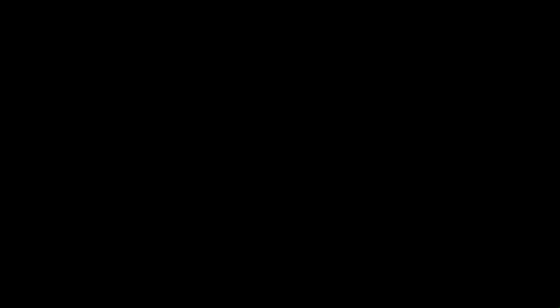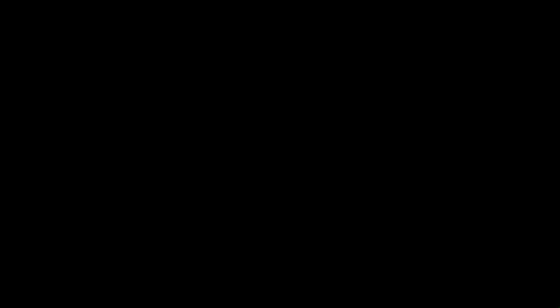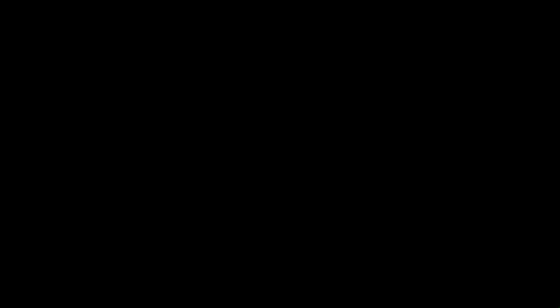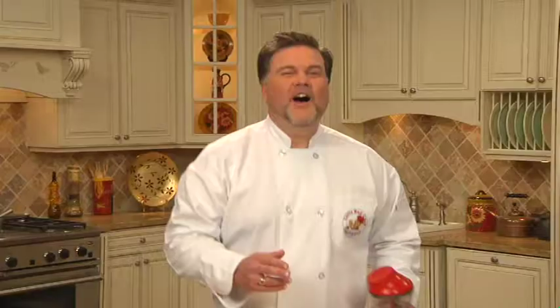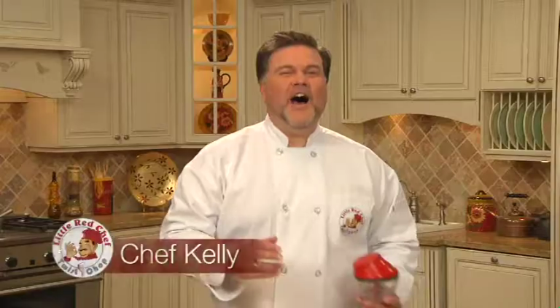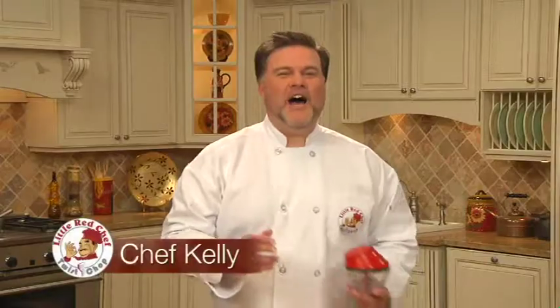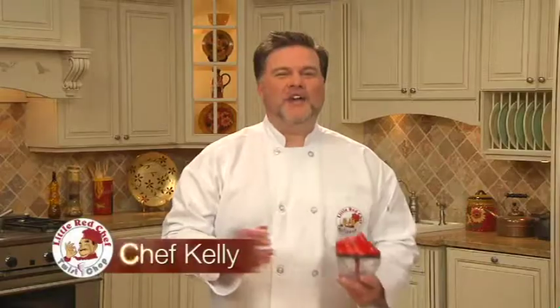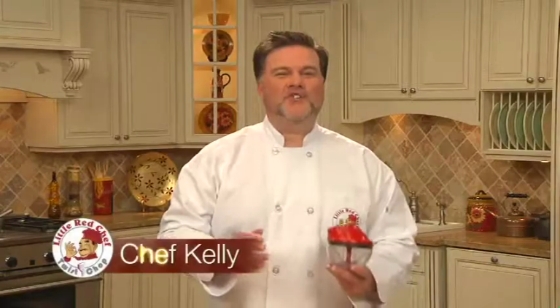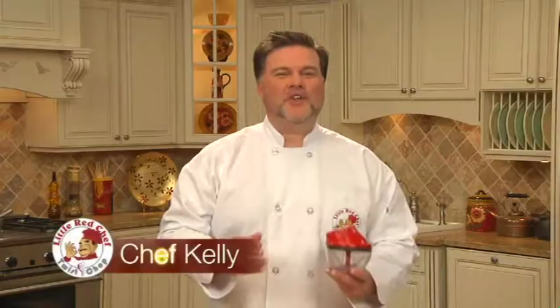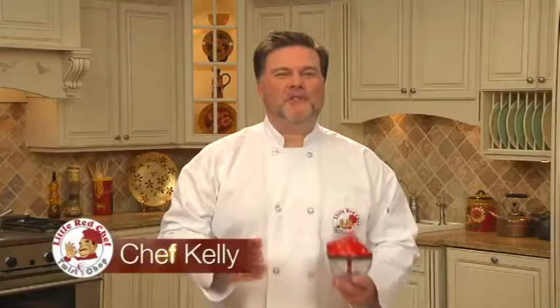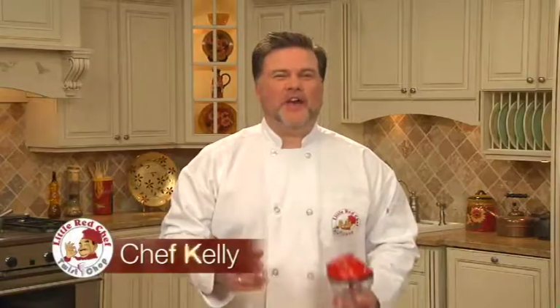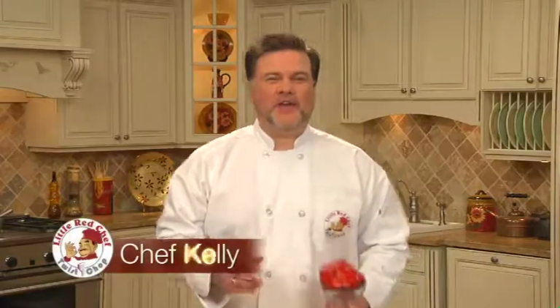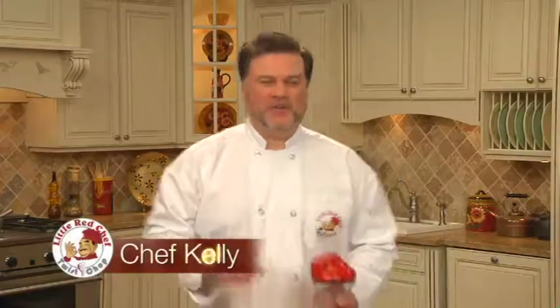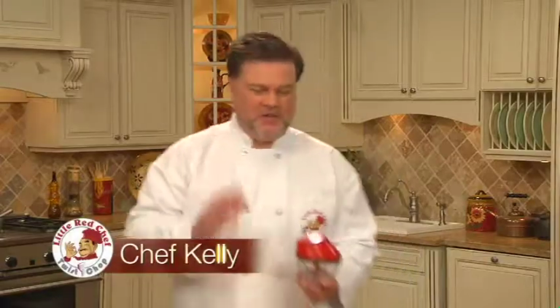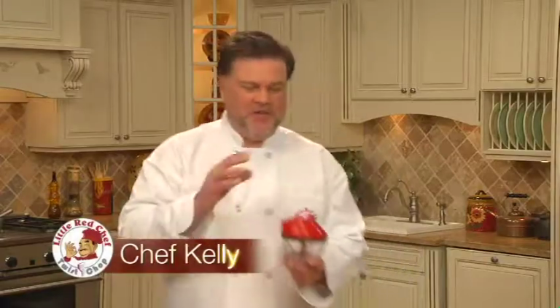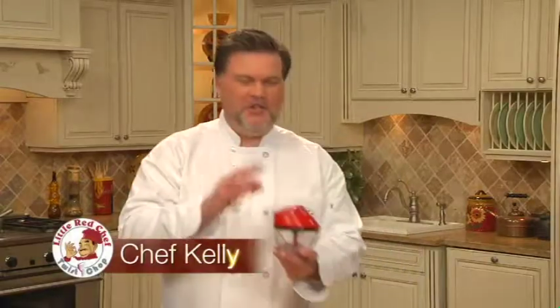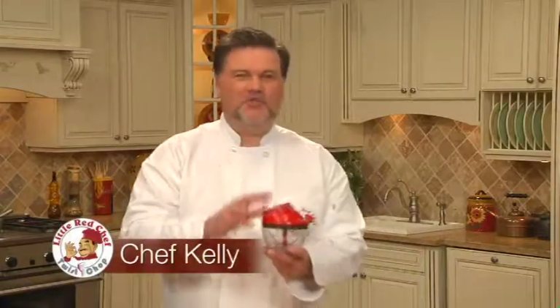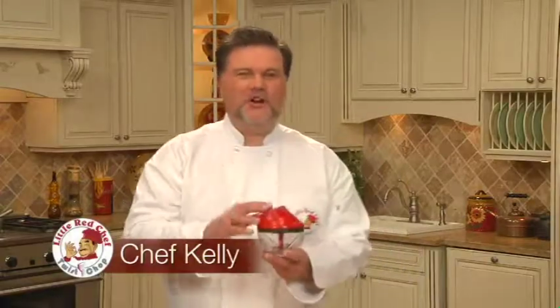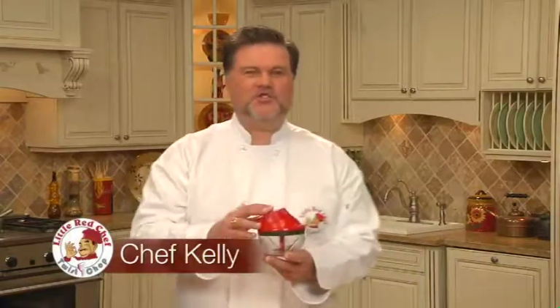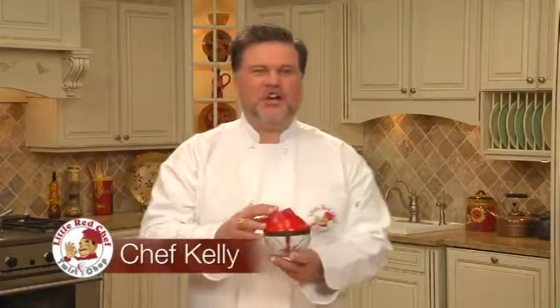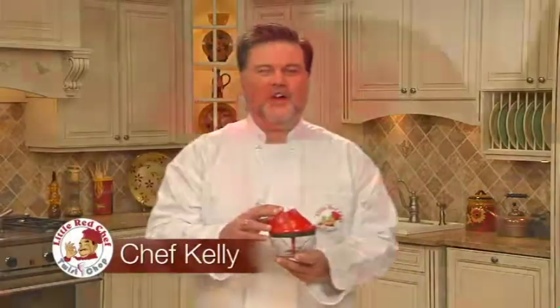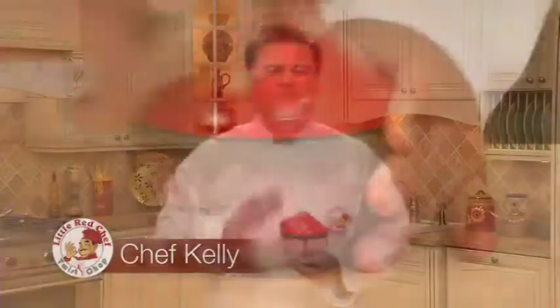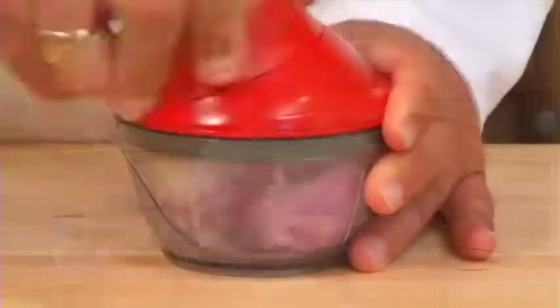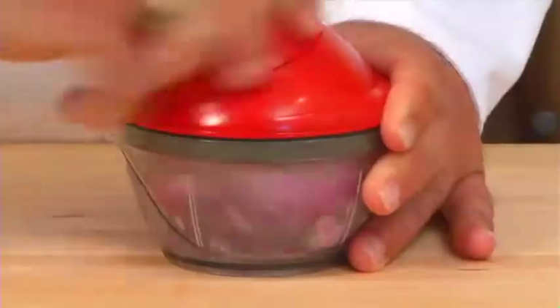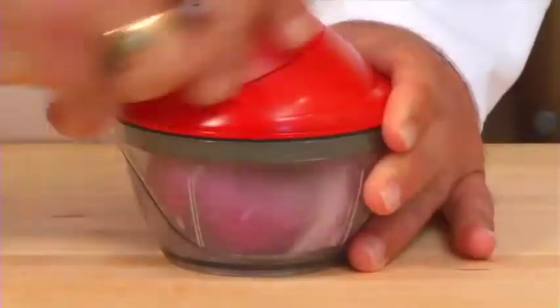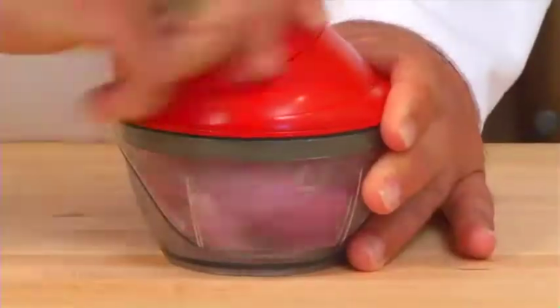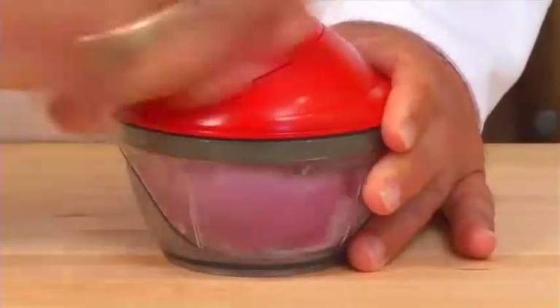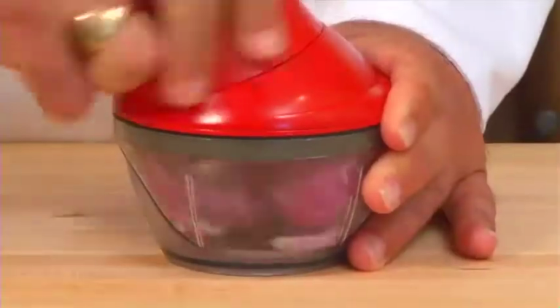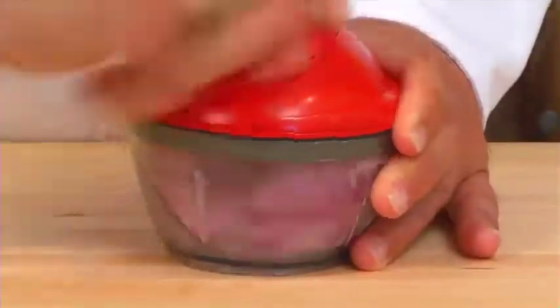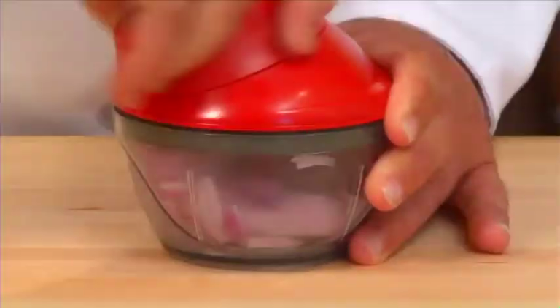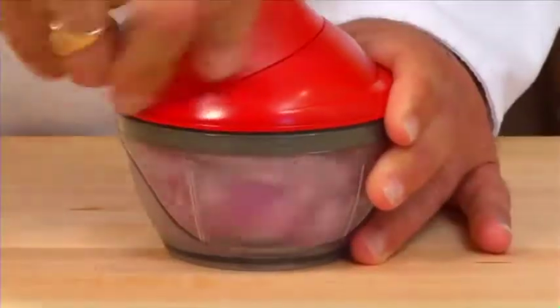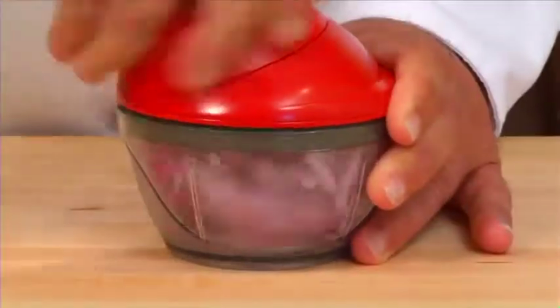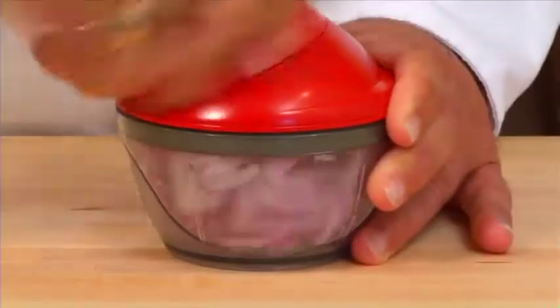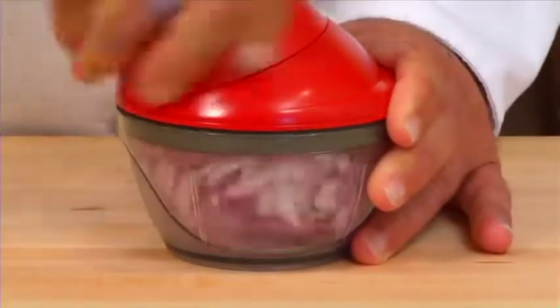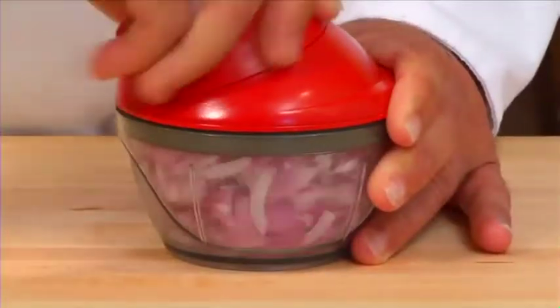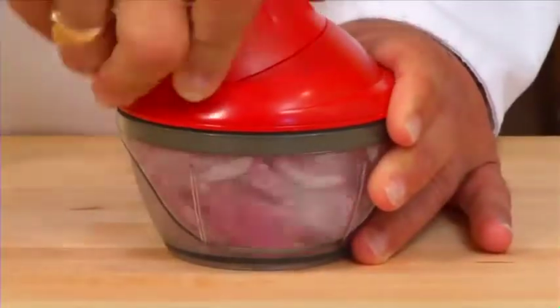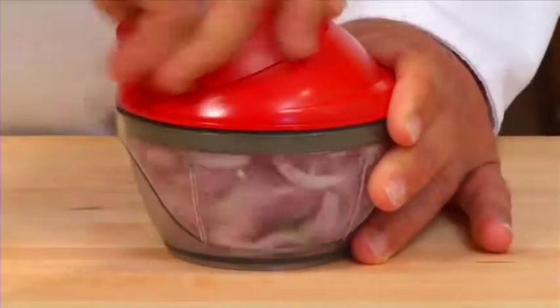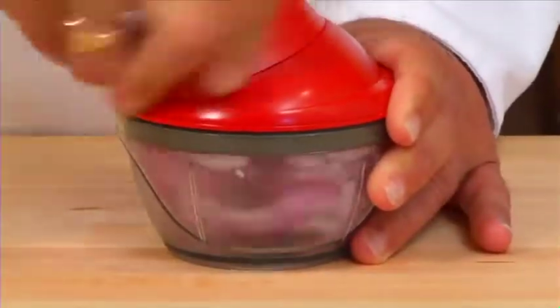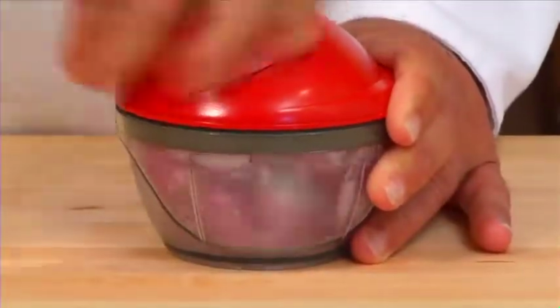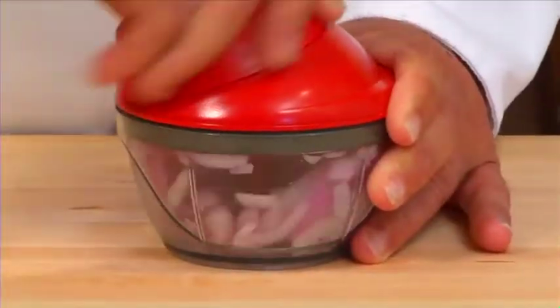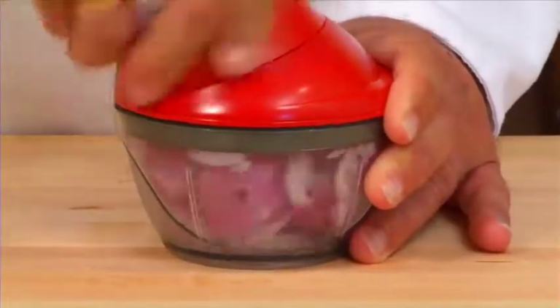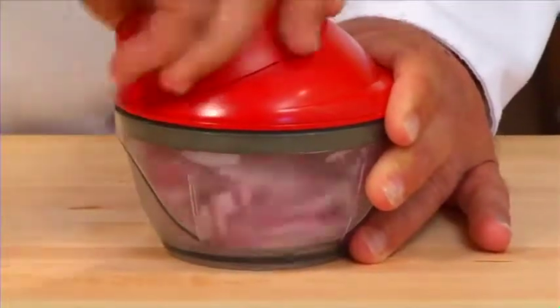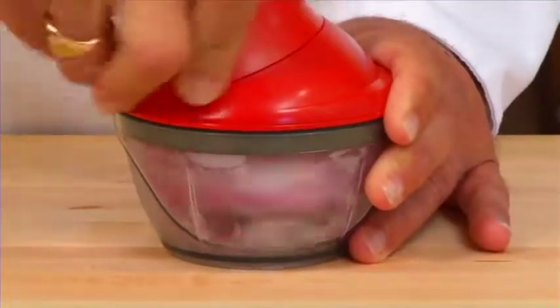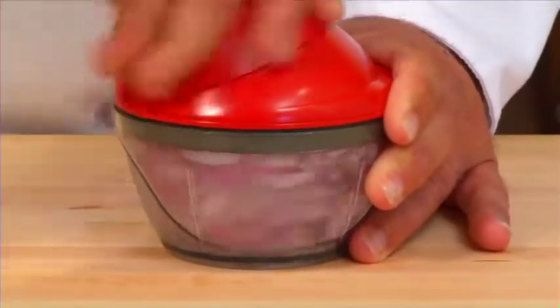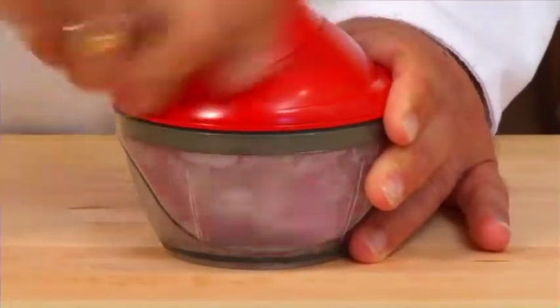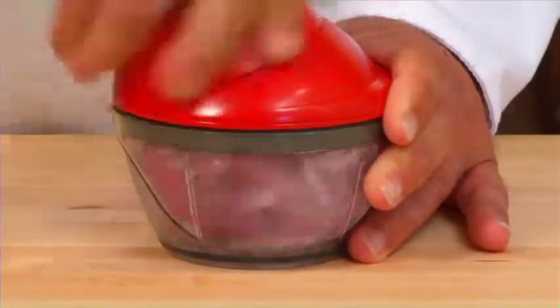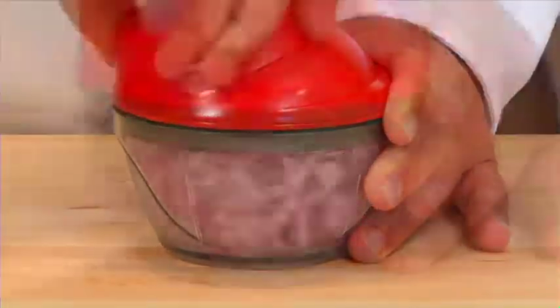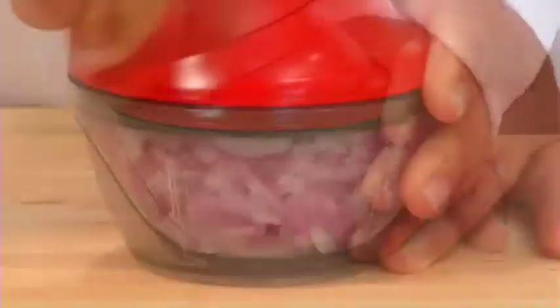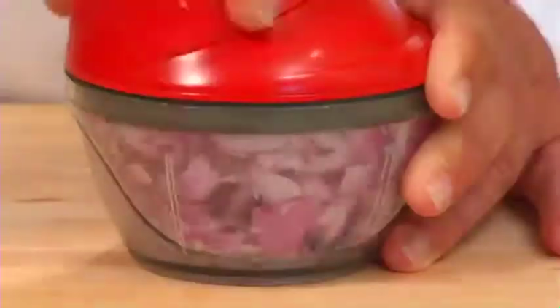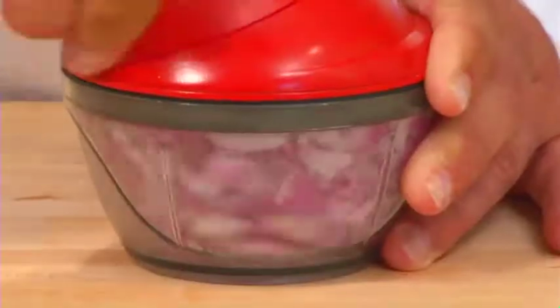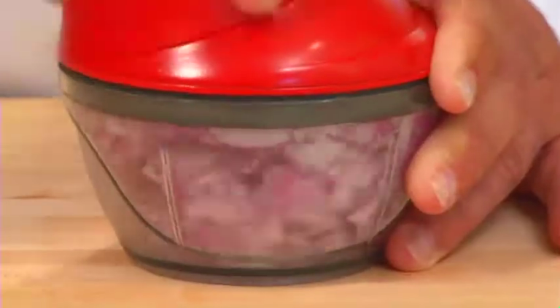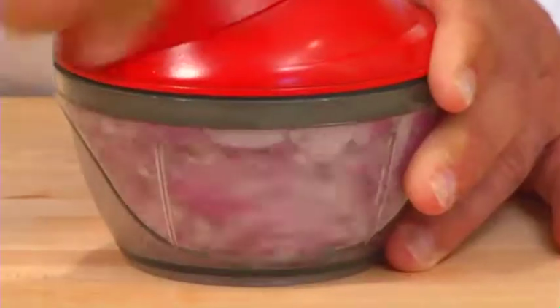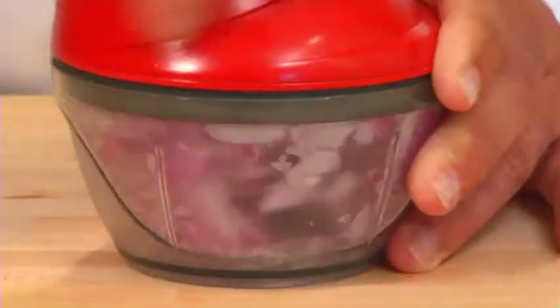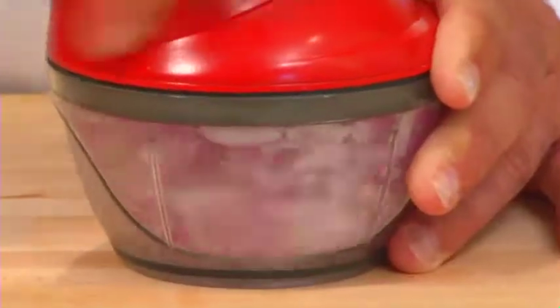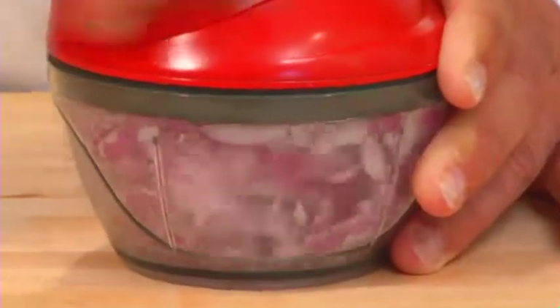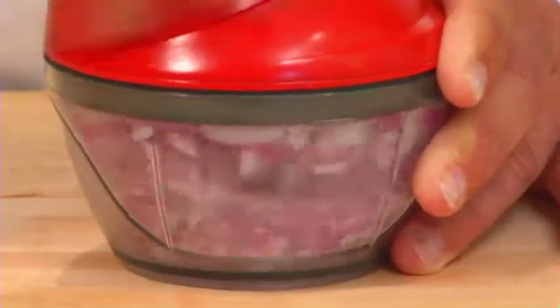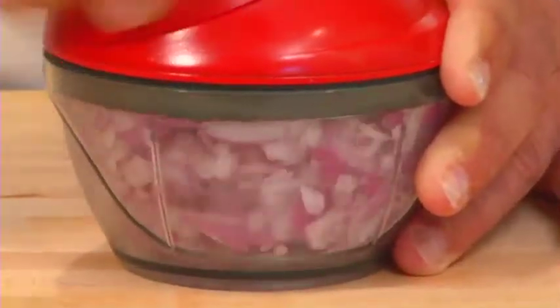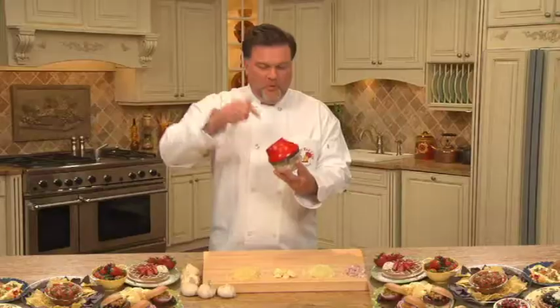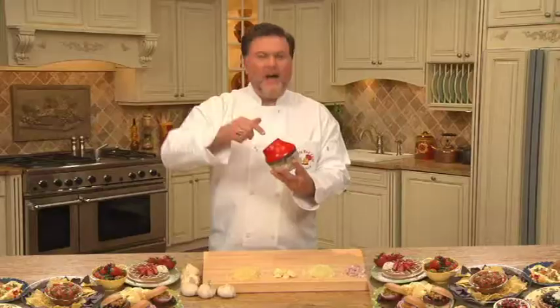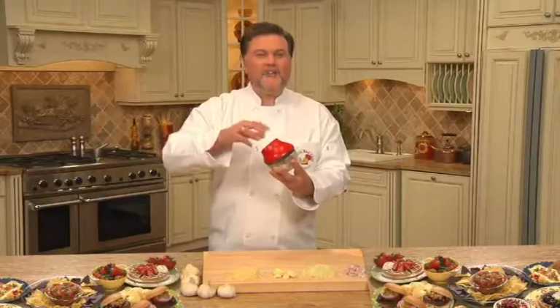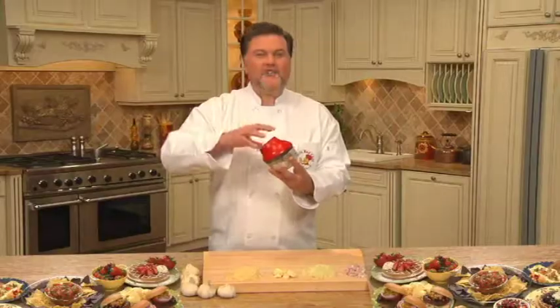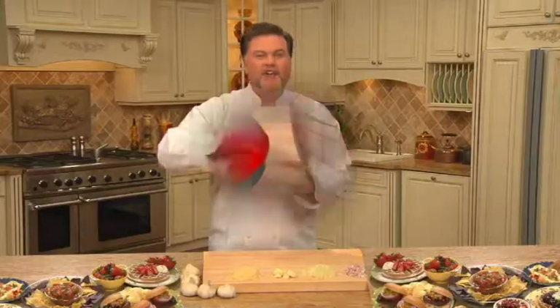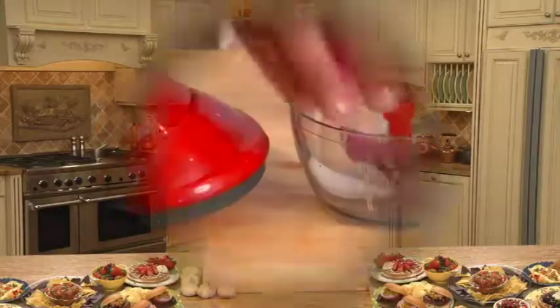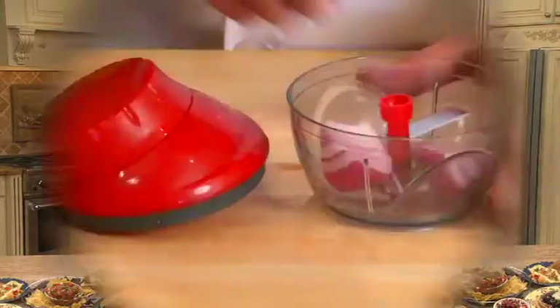Hi, Chef Kelly with The Little Red Chef — the fastest, easiest way to chop fruits, vegetables, and much, much more. Watch this.